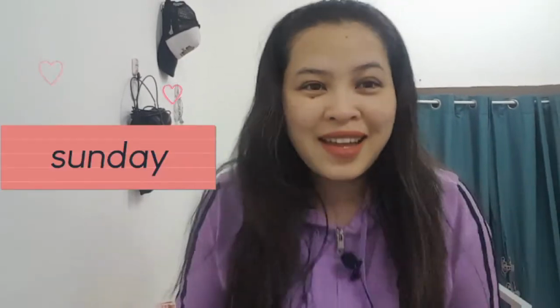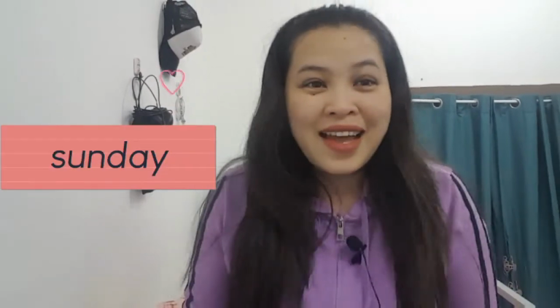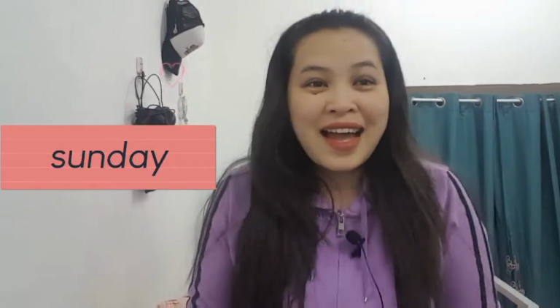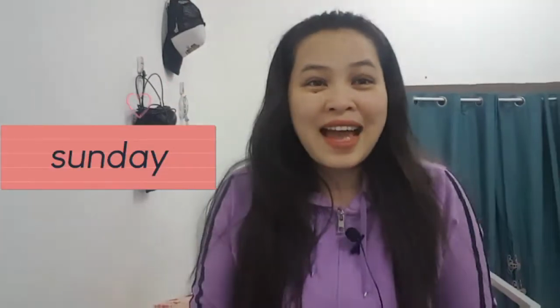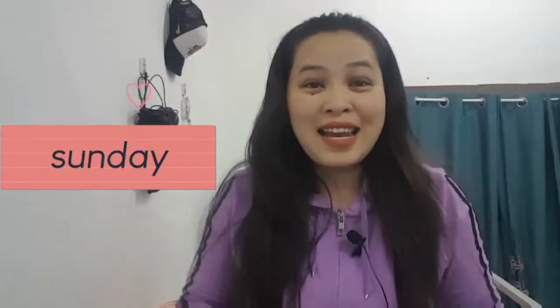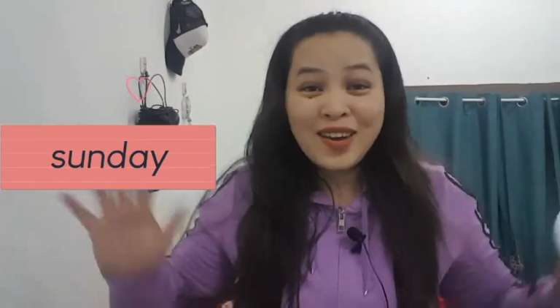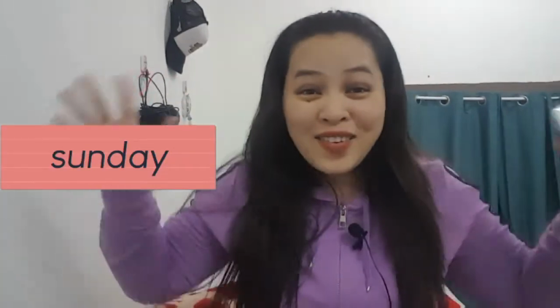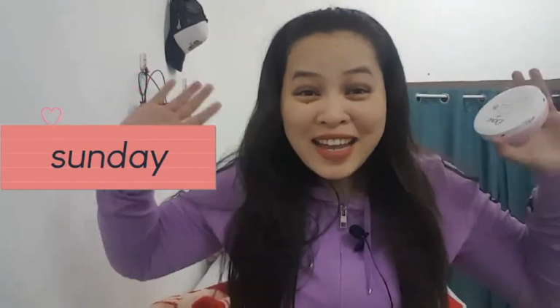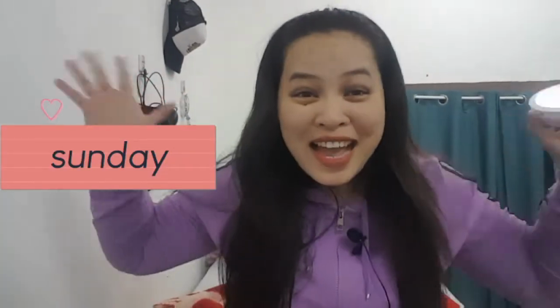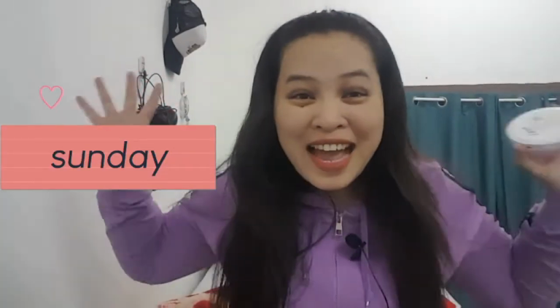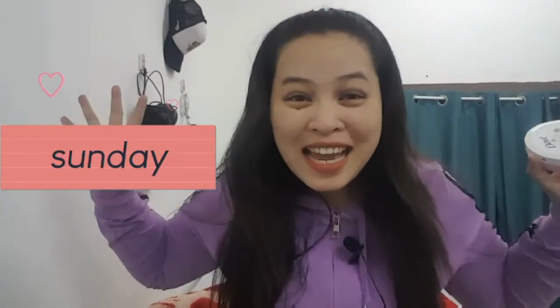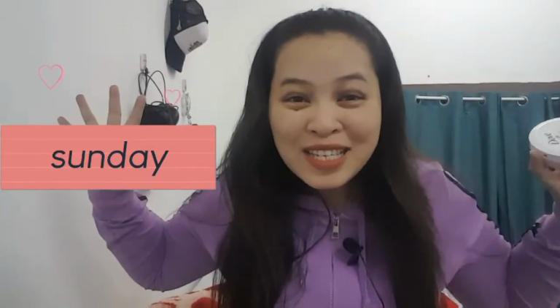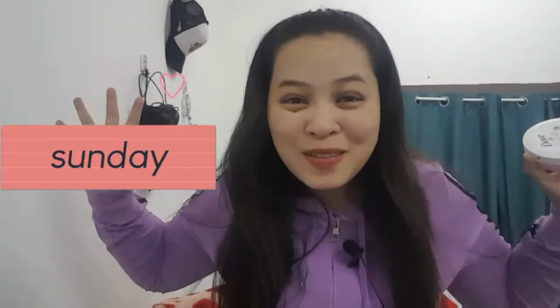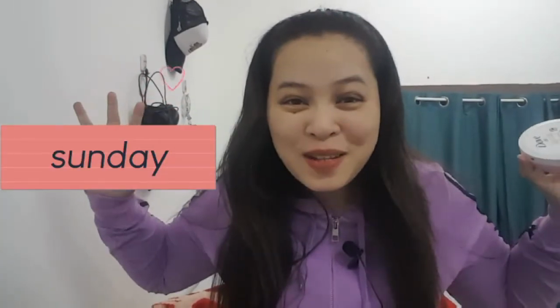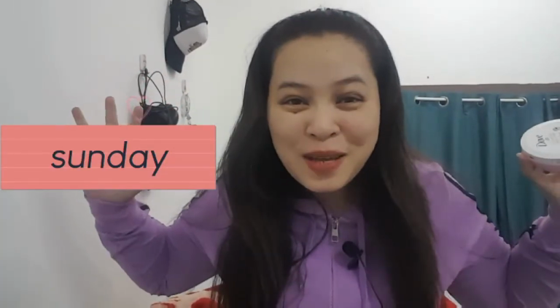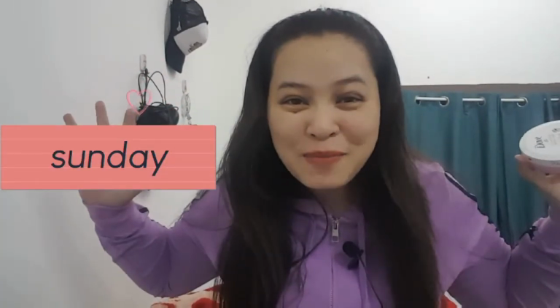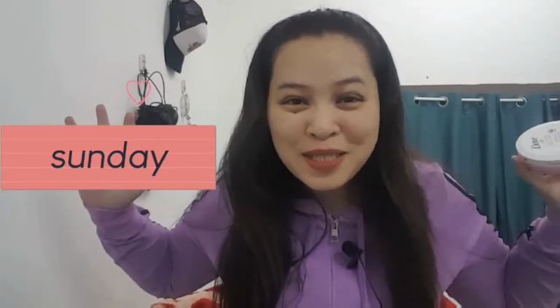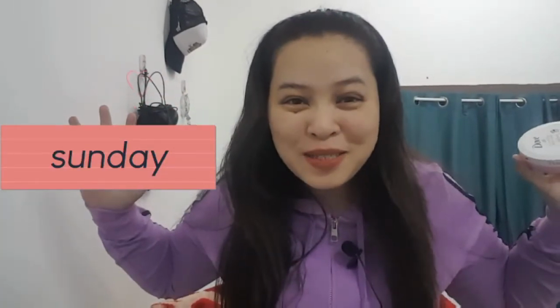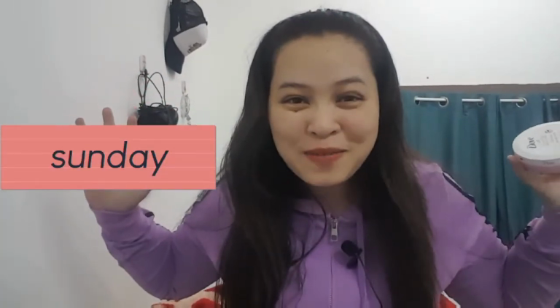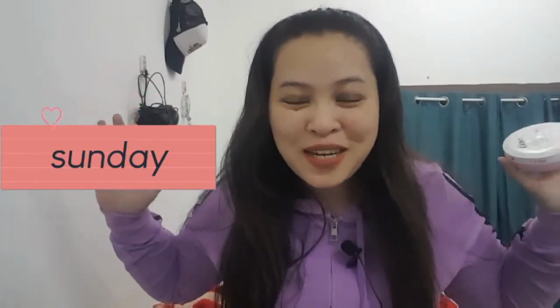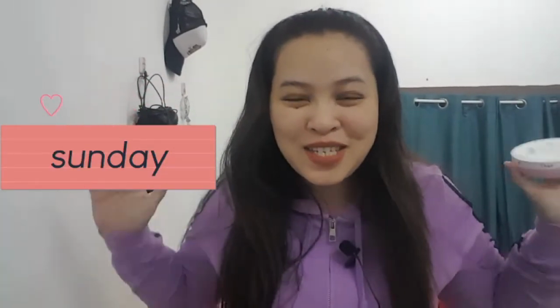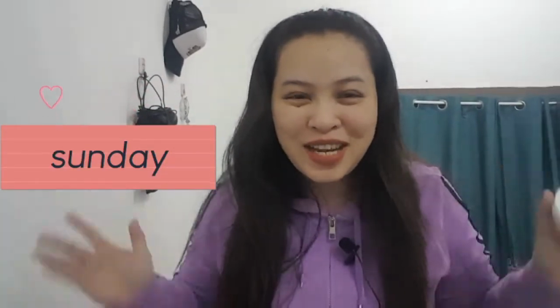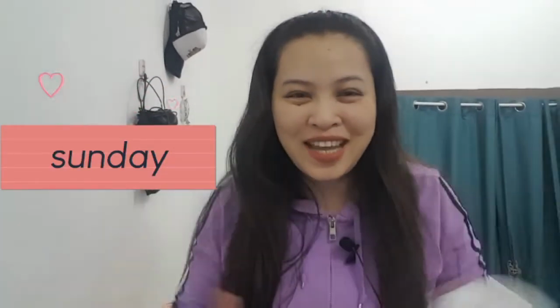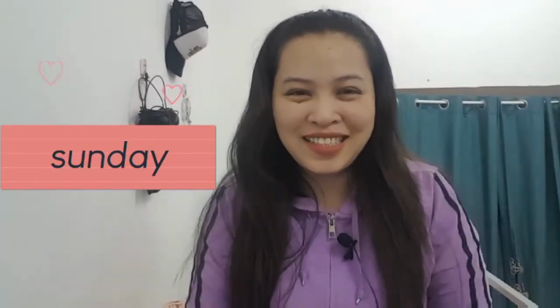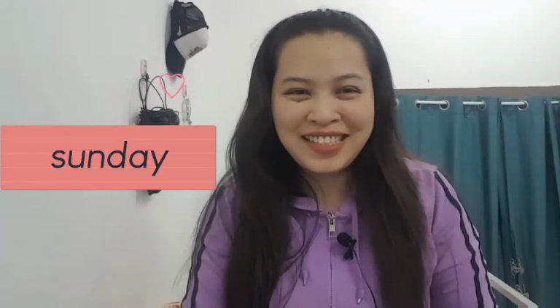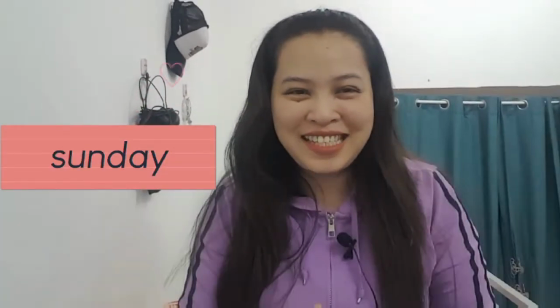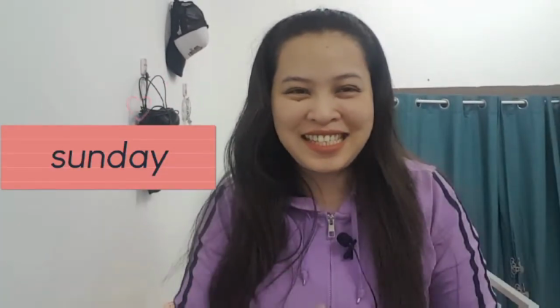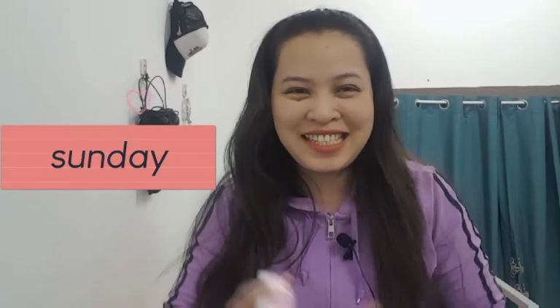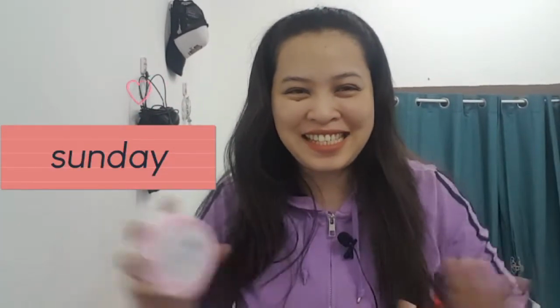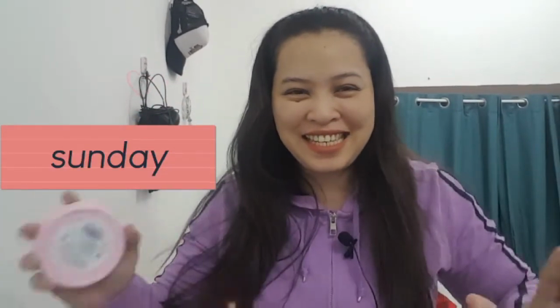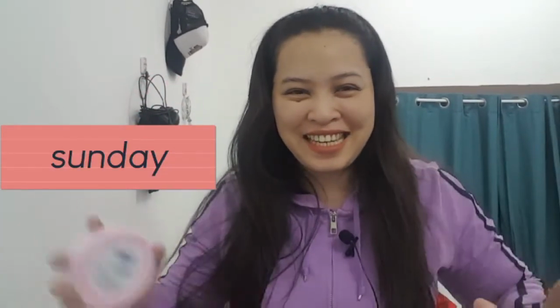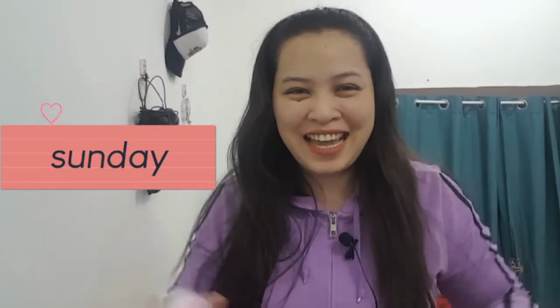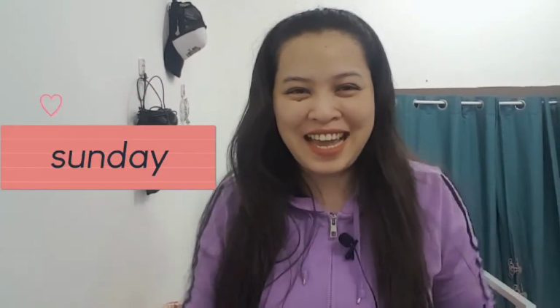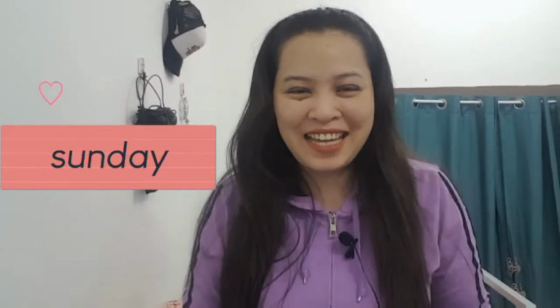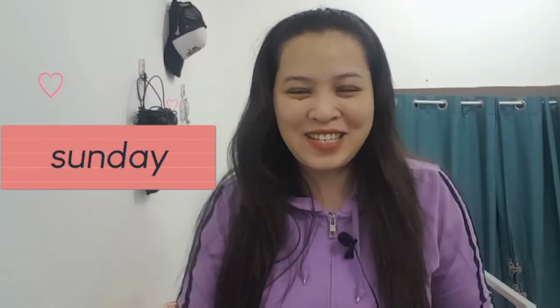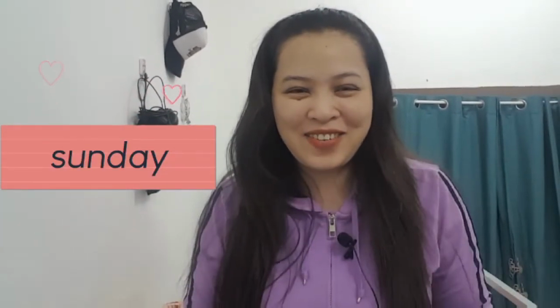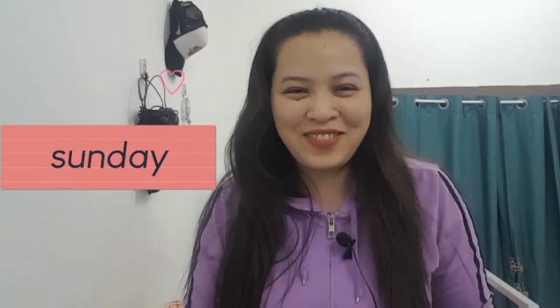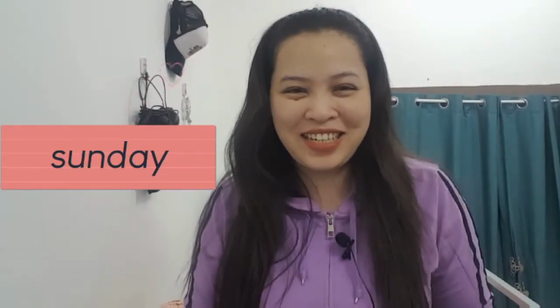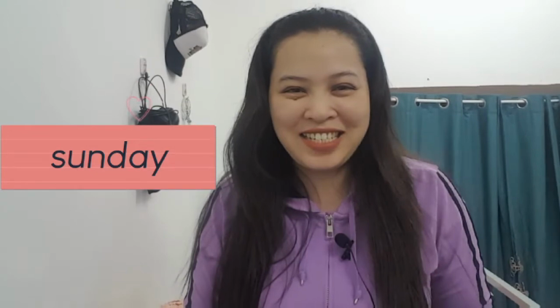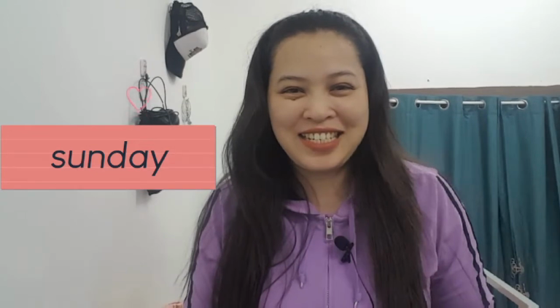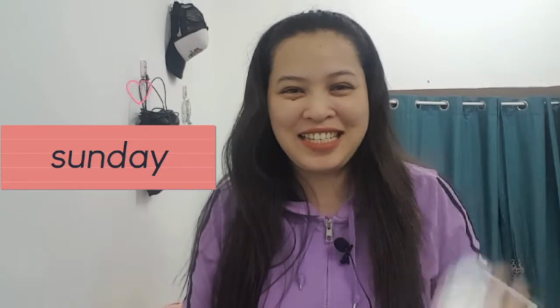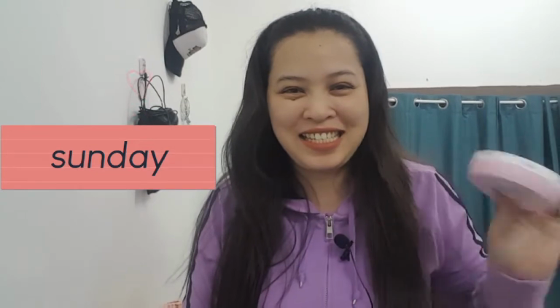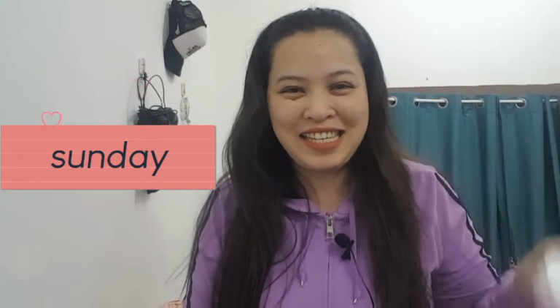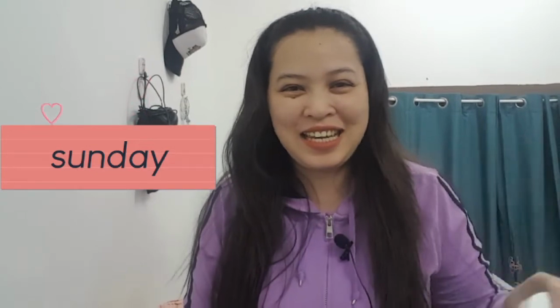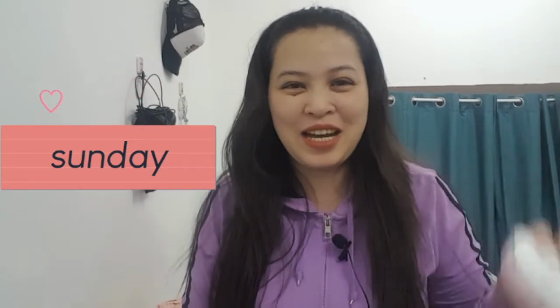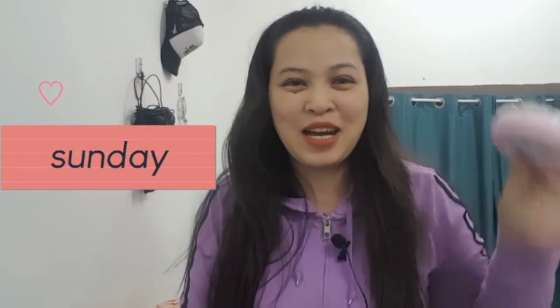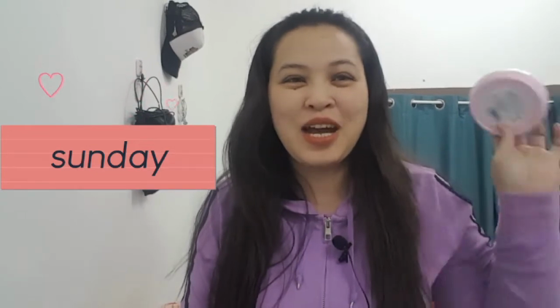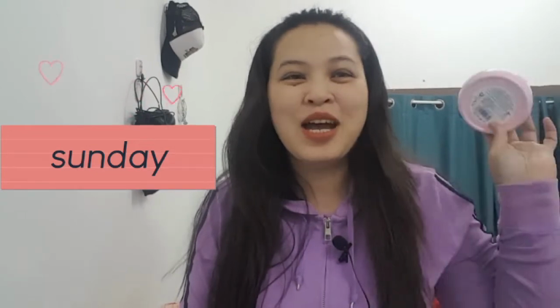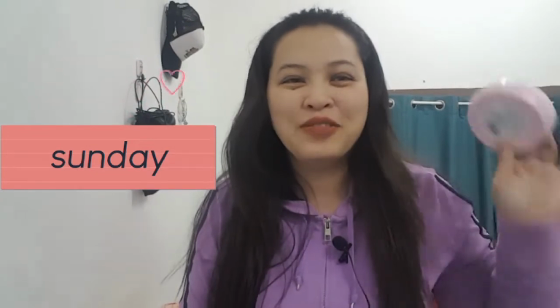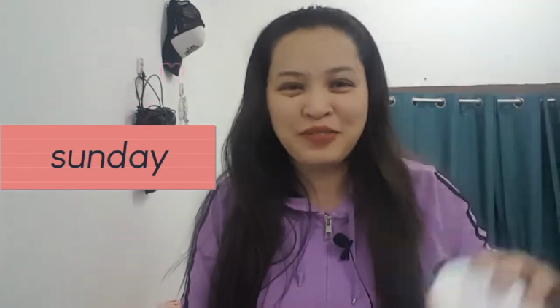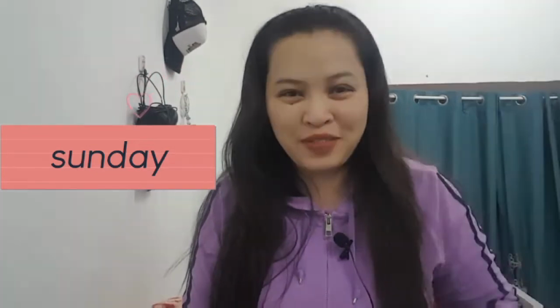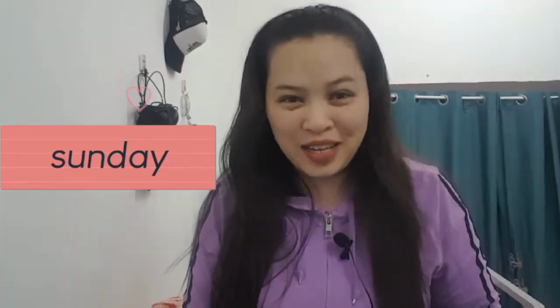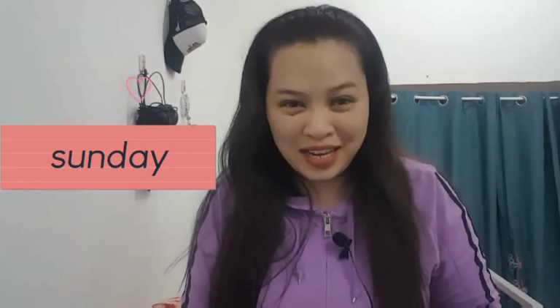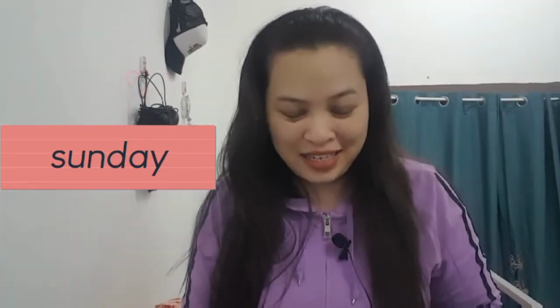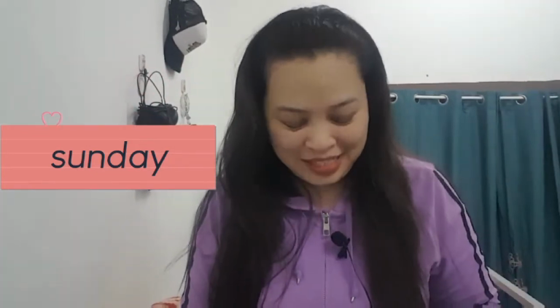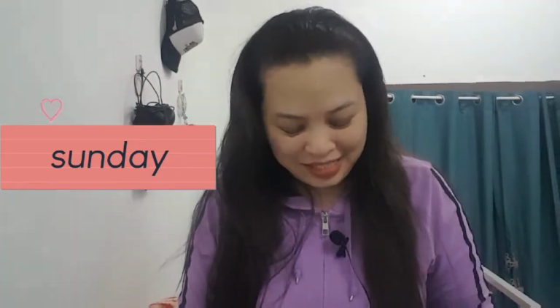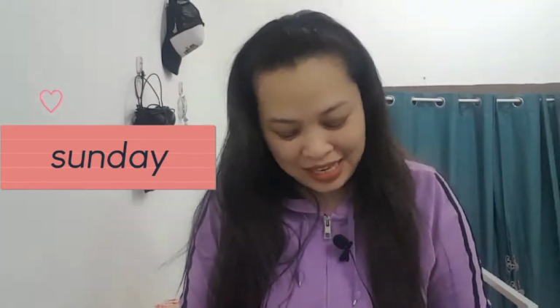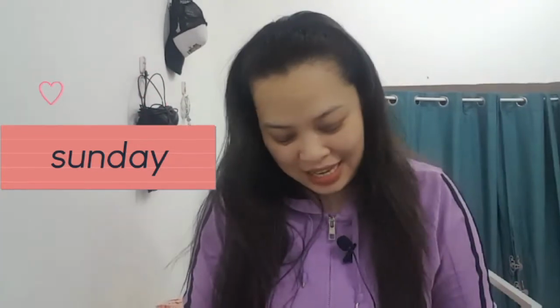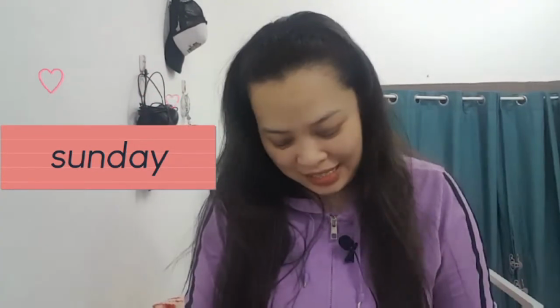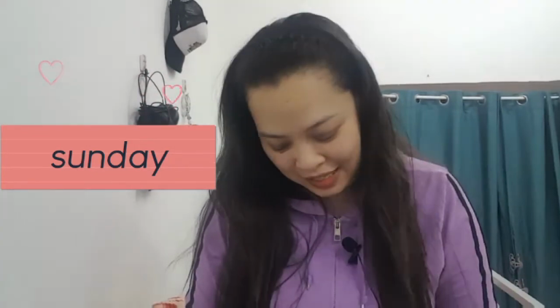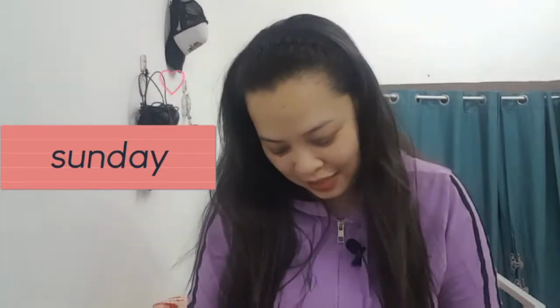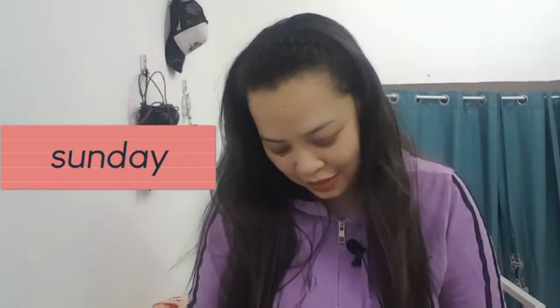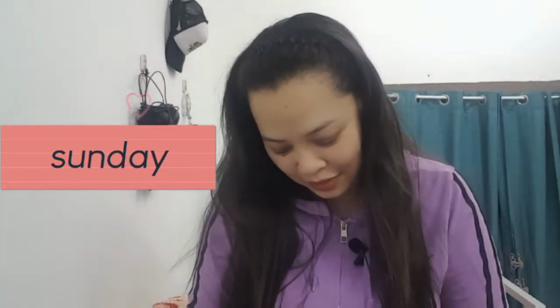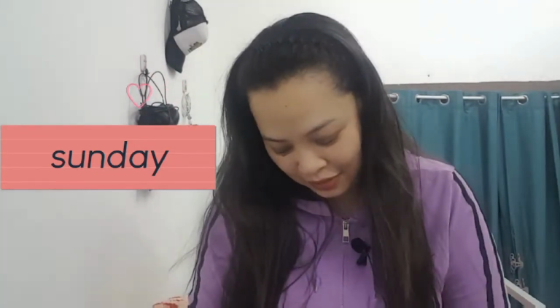Hello guys! Welcome back to my channel. This is Tia and you're watching Tia Vlogs.